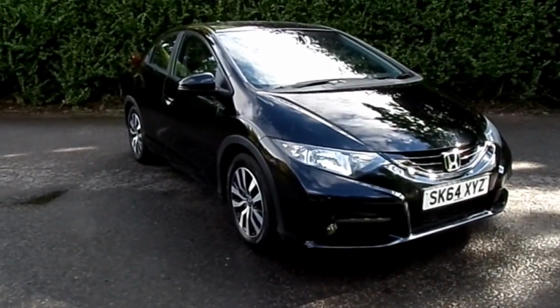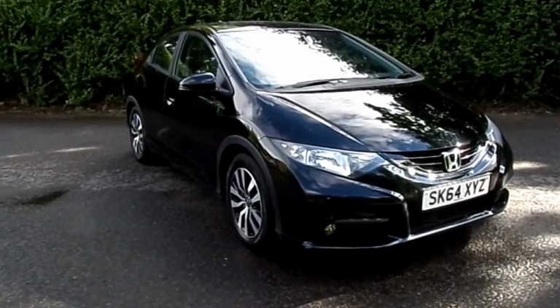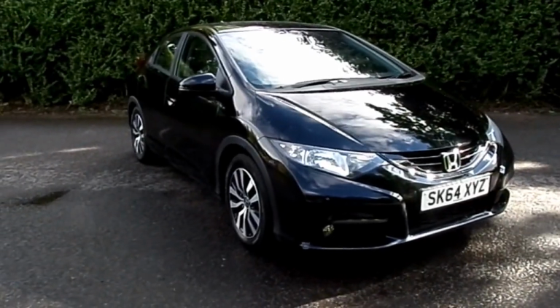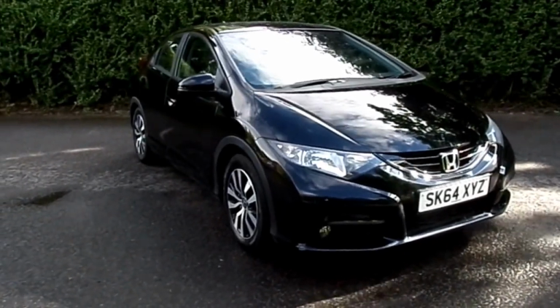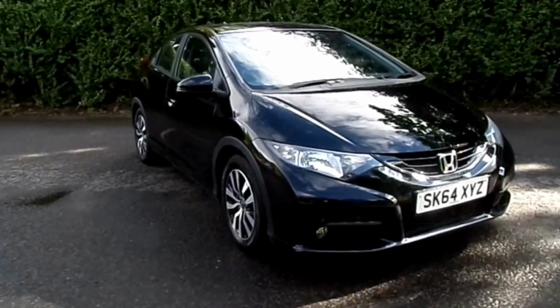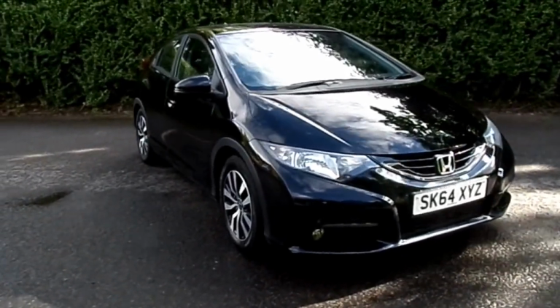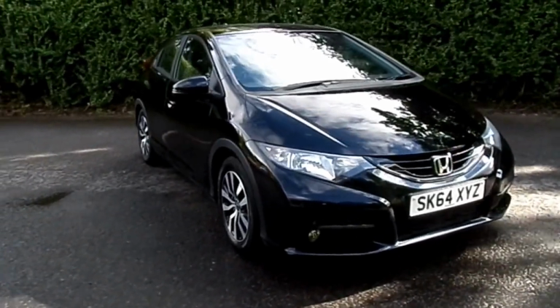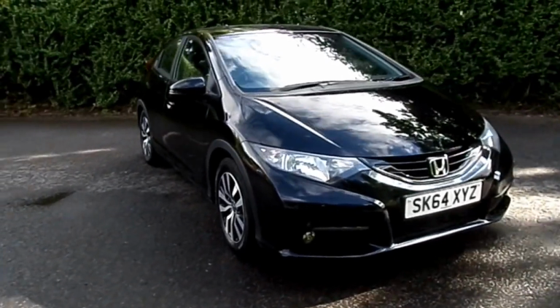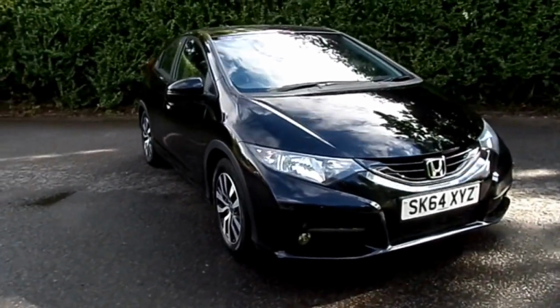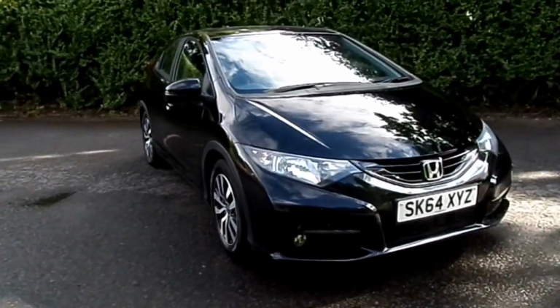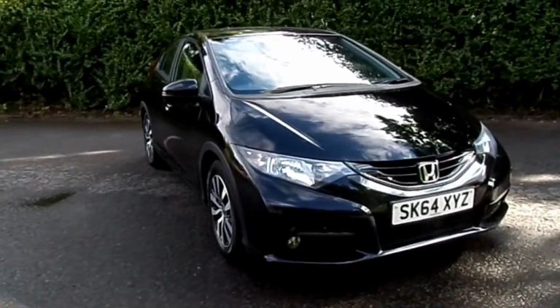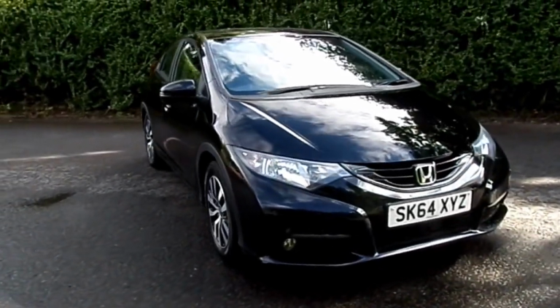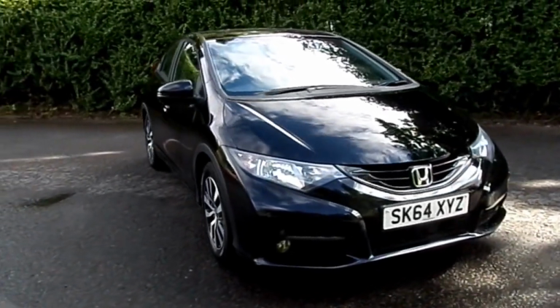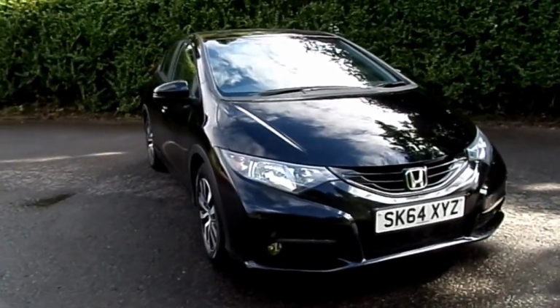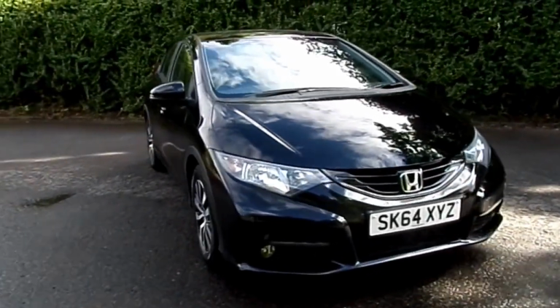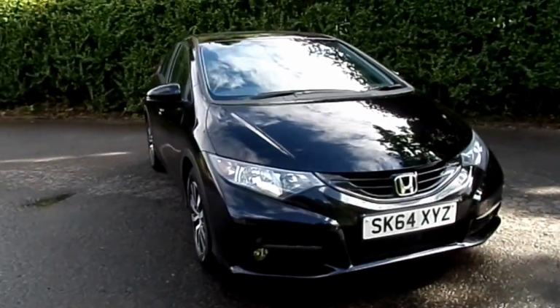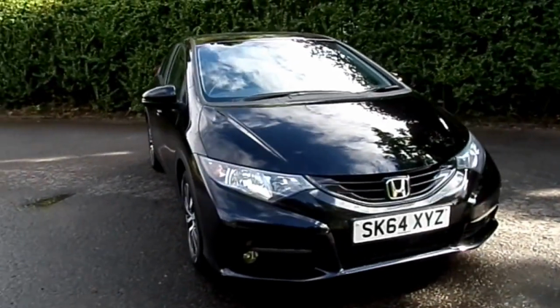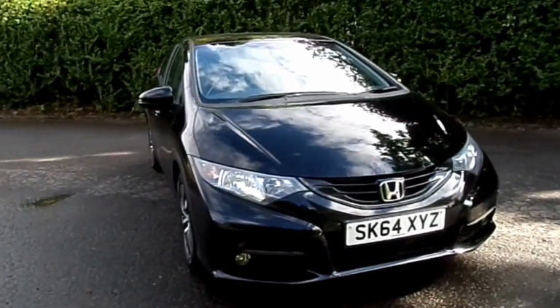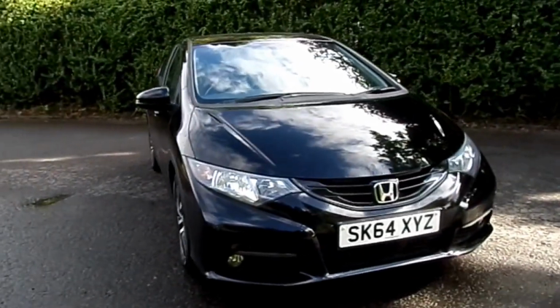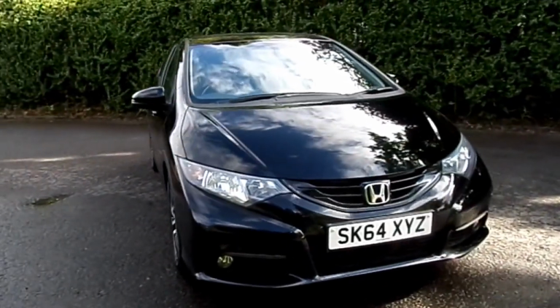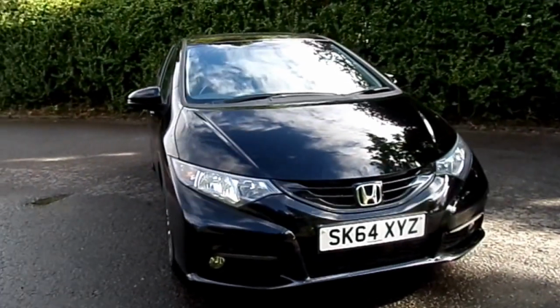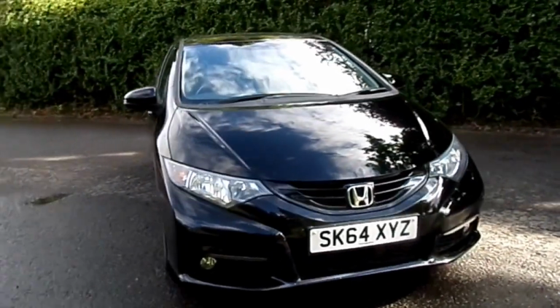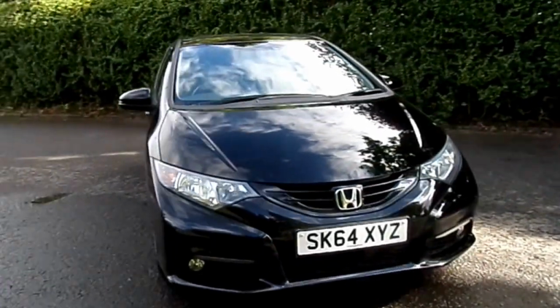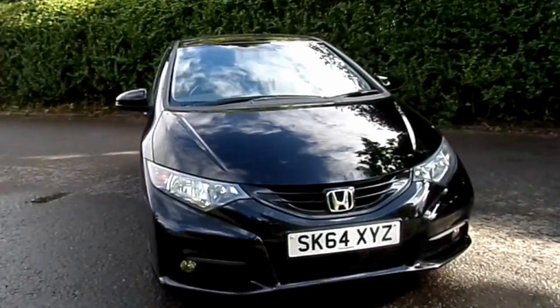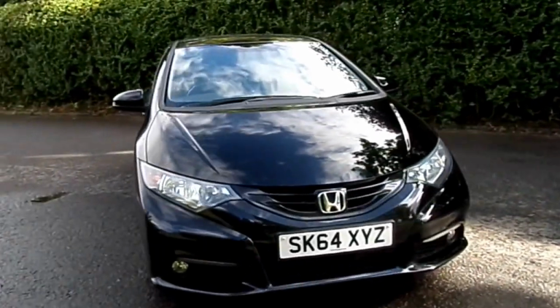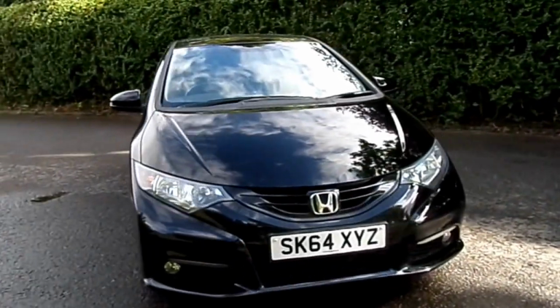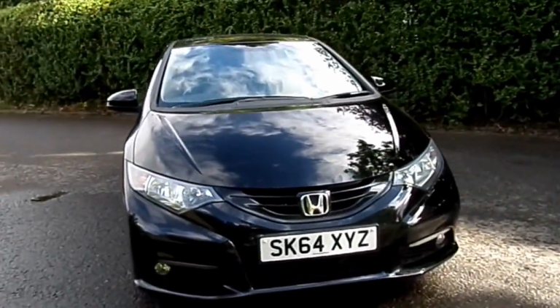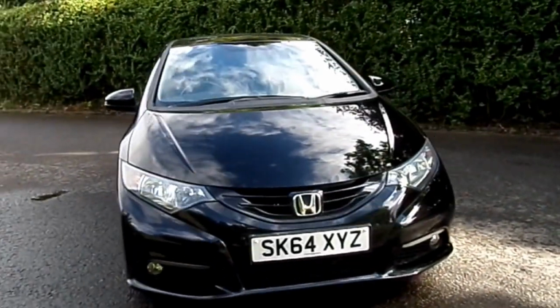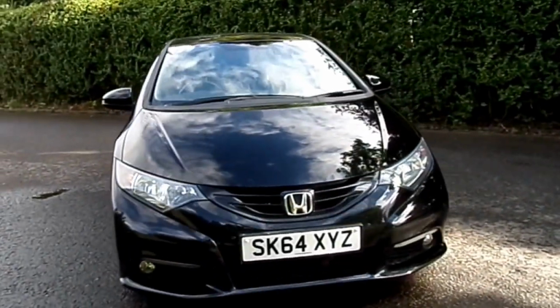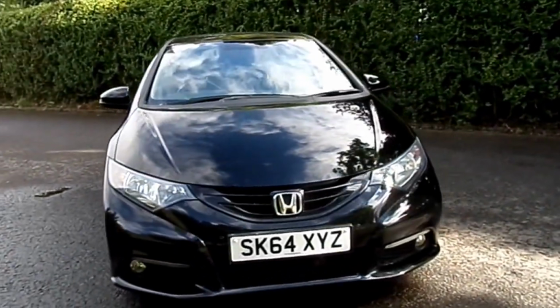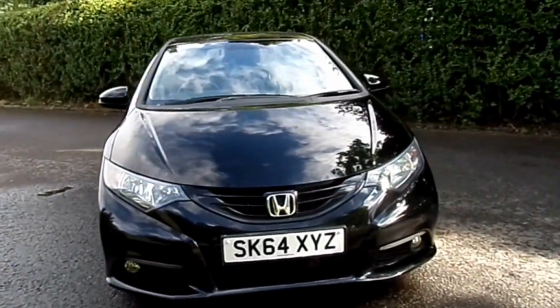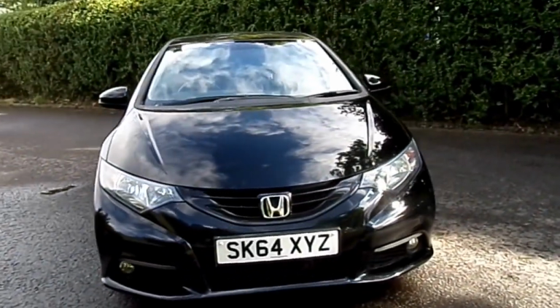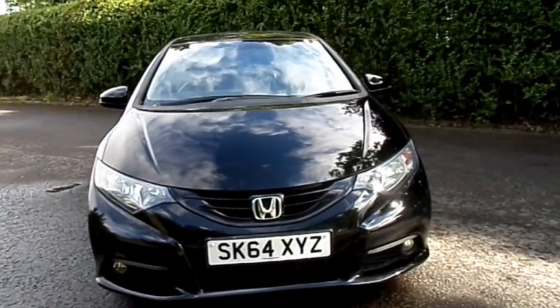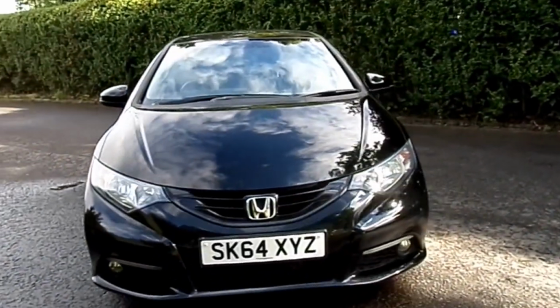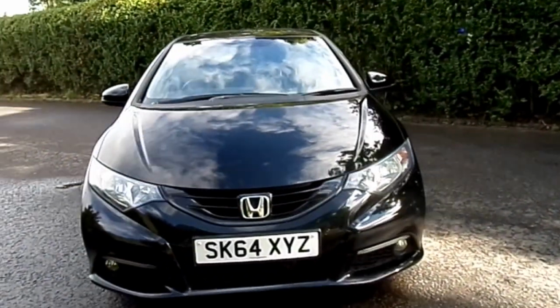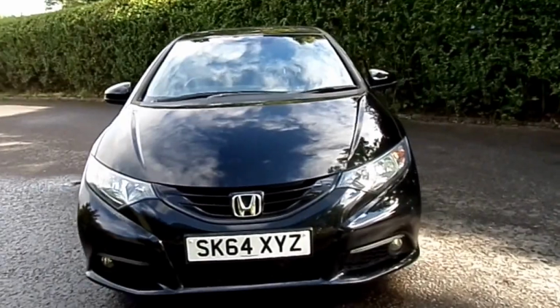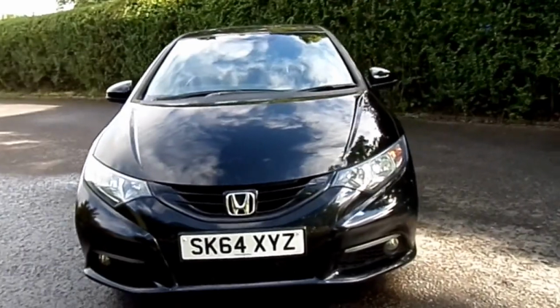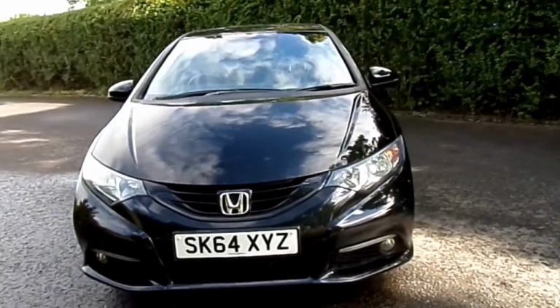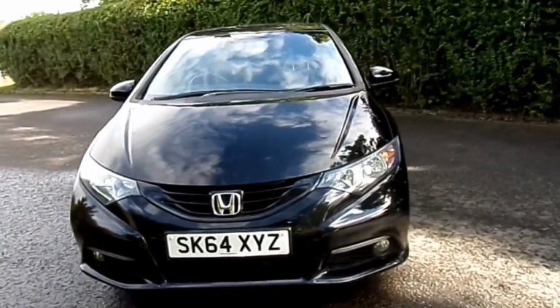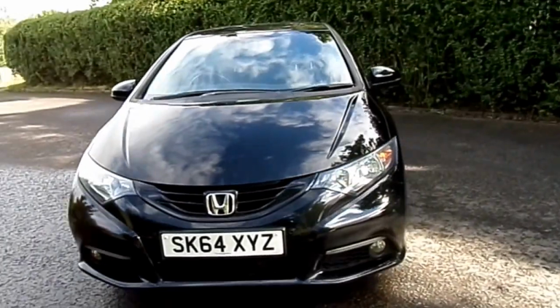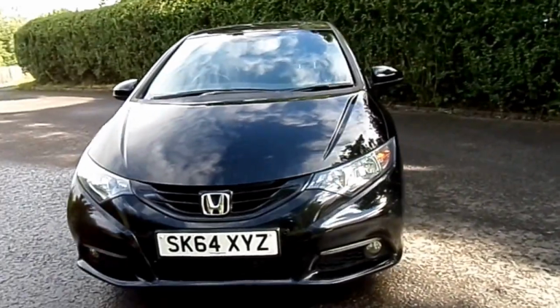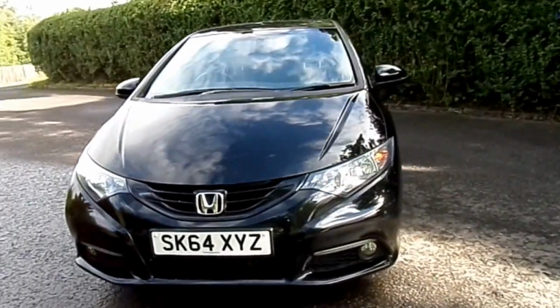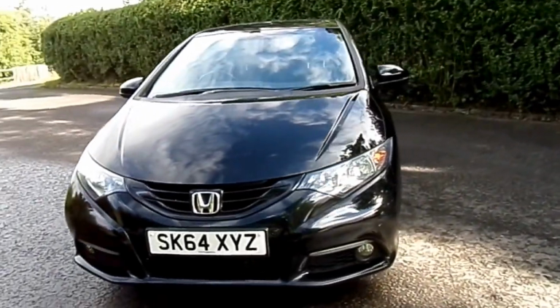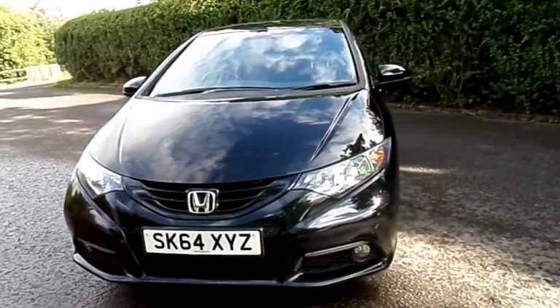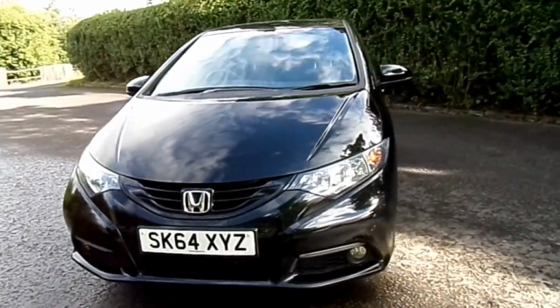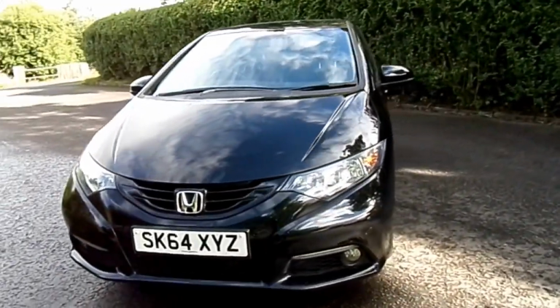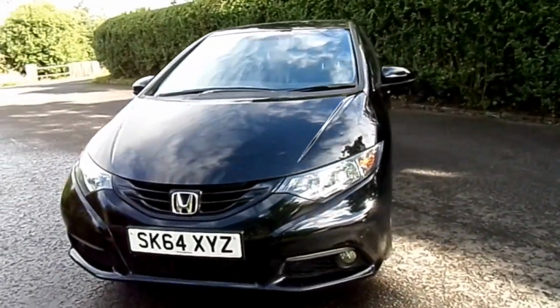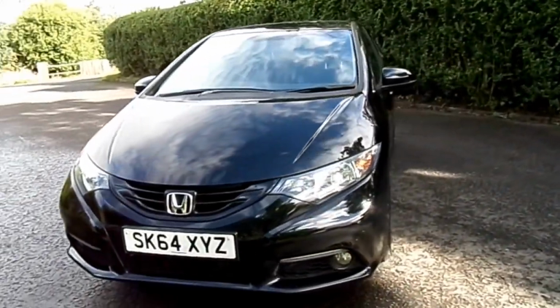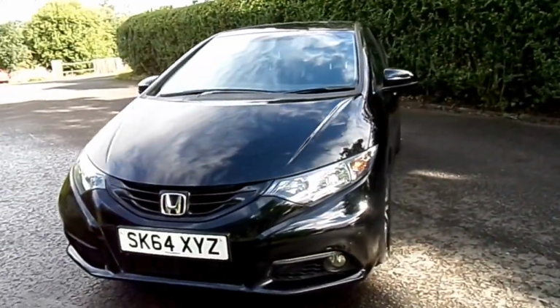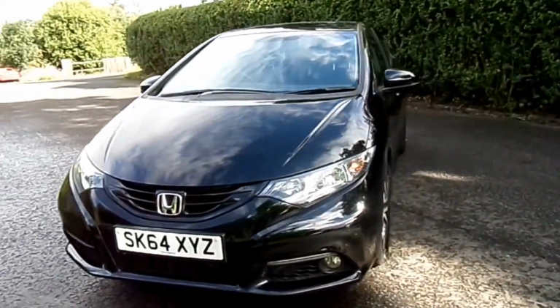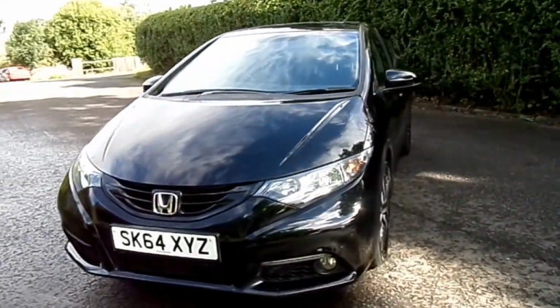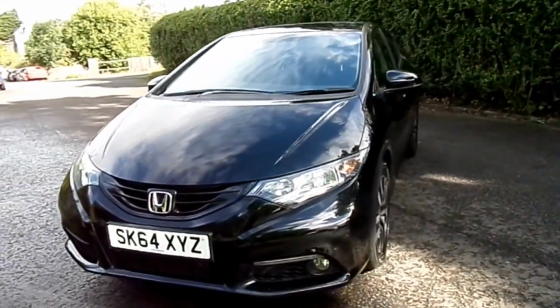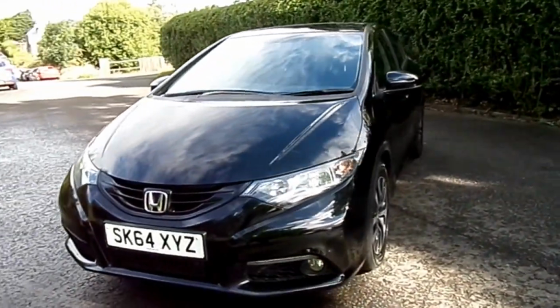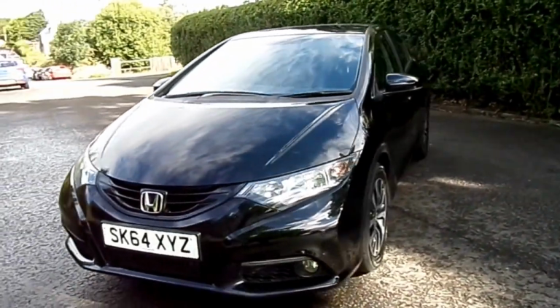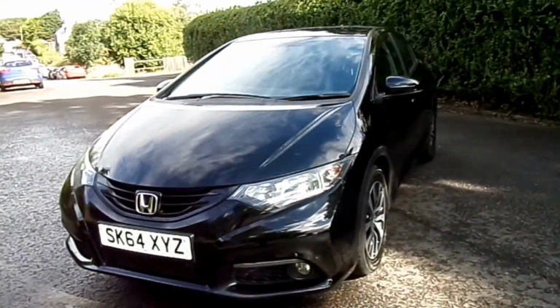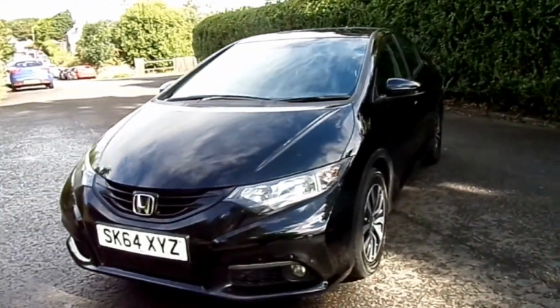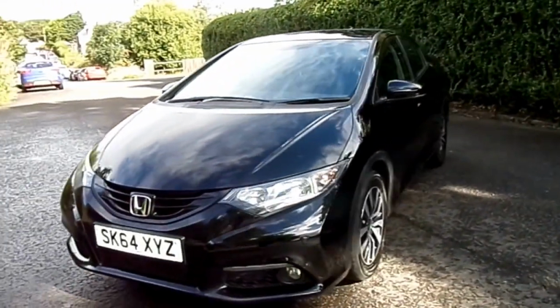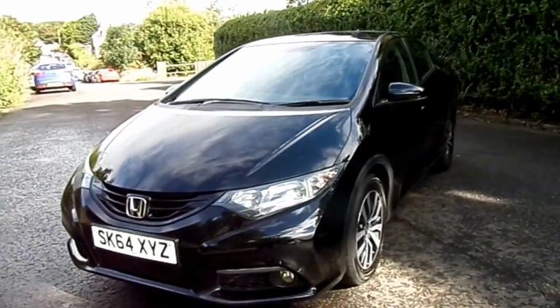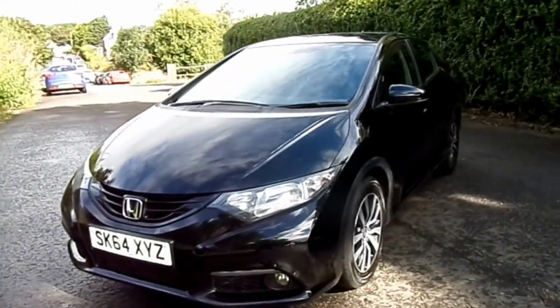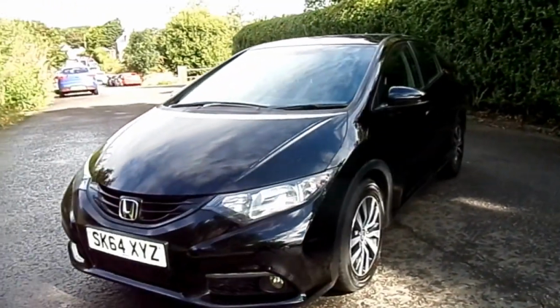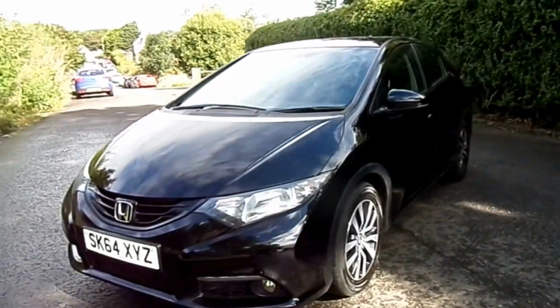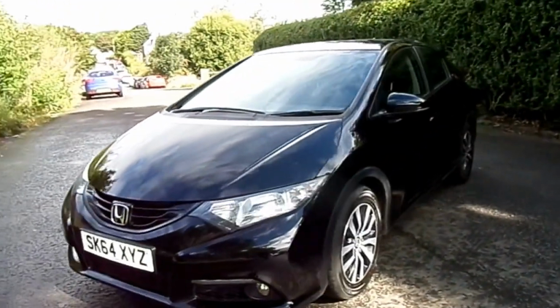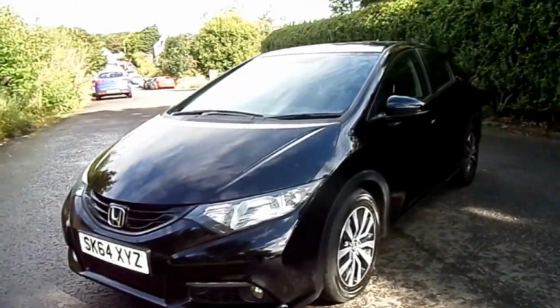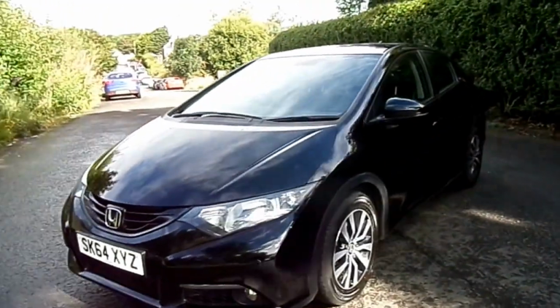Hi there, welcome to a short video presentation. I'm in a Honda Civic here at Phoenix Honda in Stirling. This car is a 1.6 diesel manual vehicle.